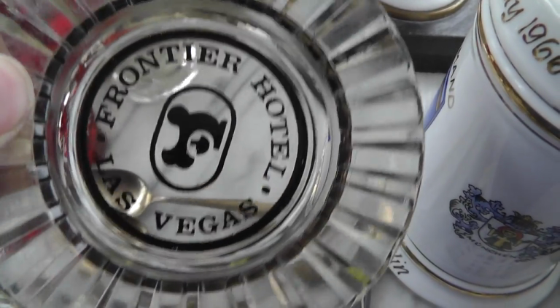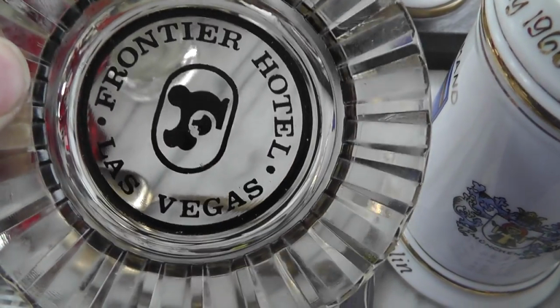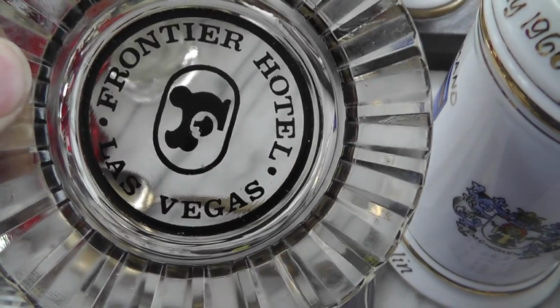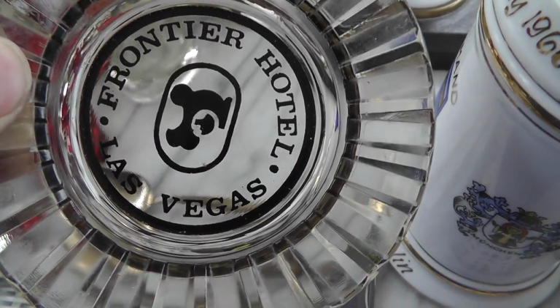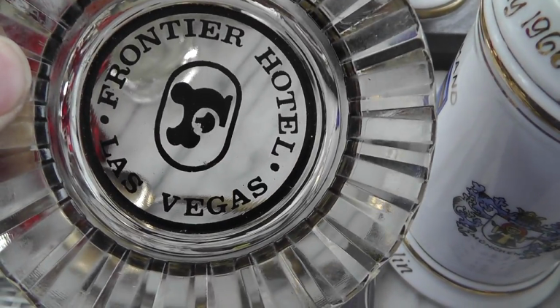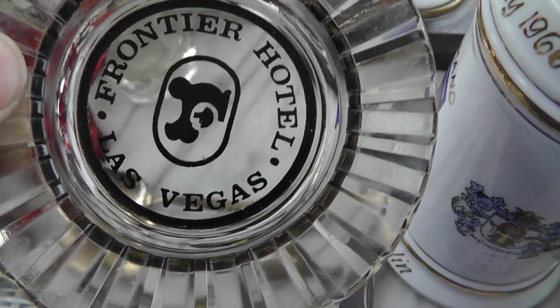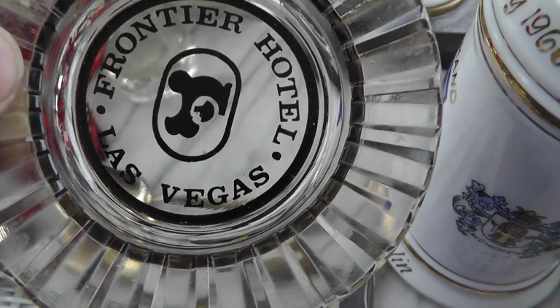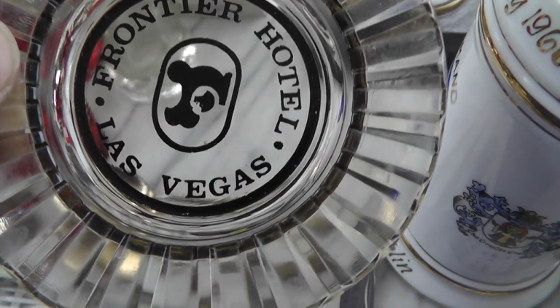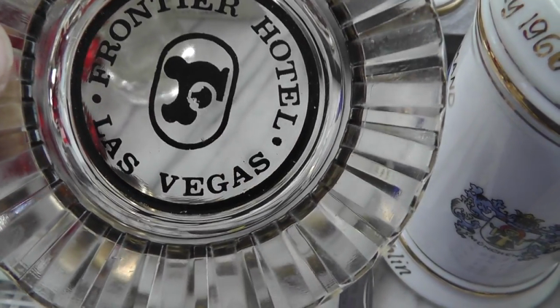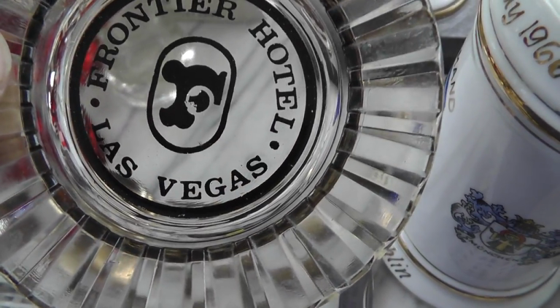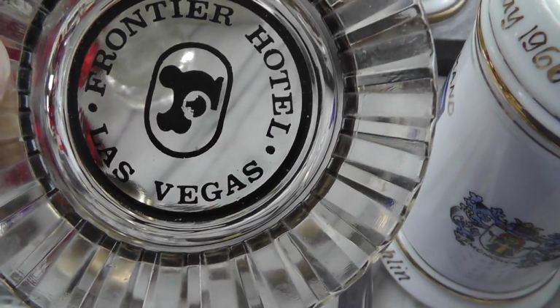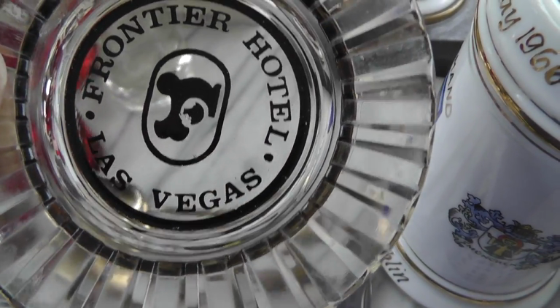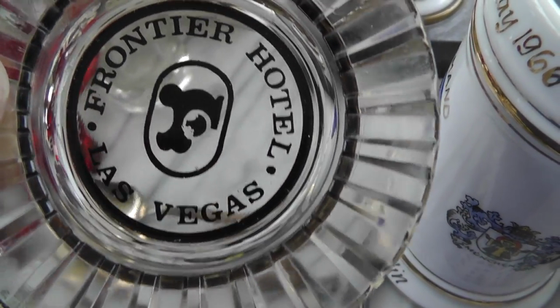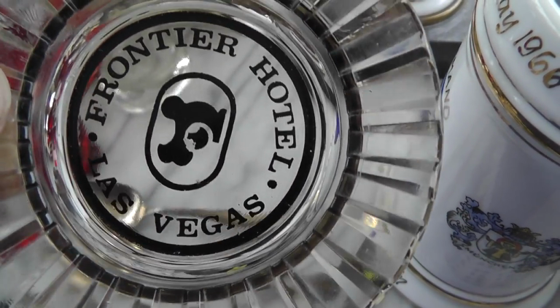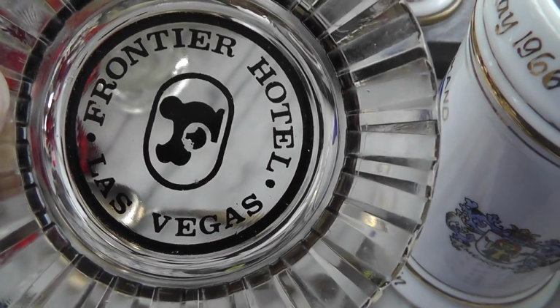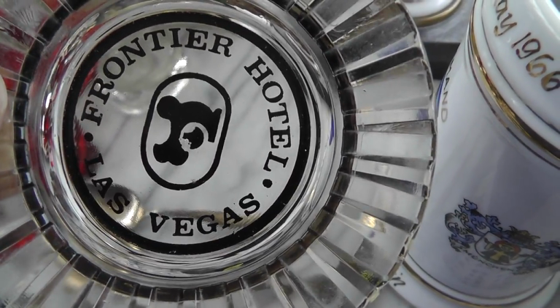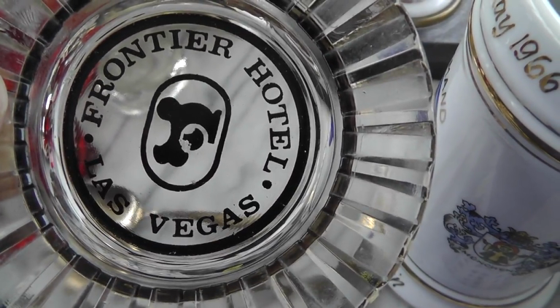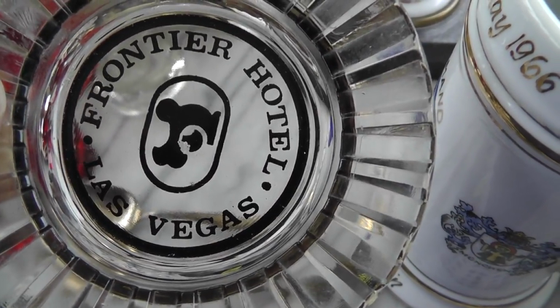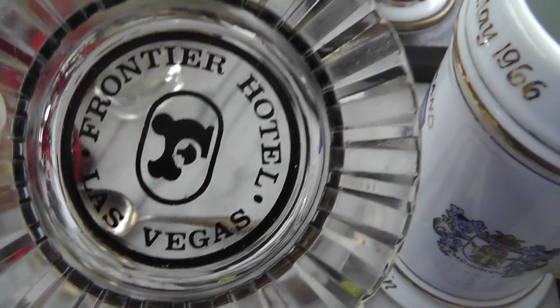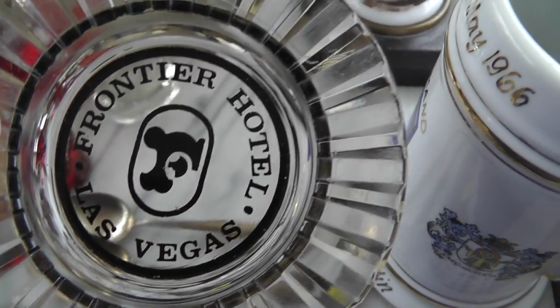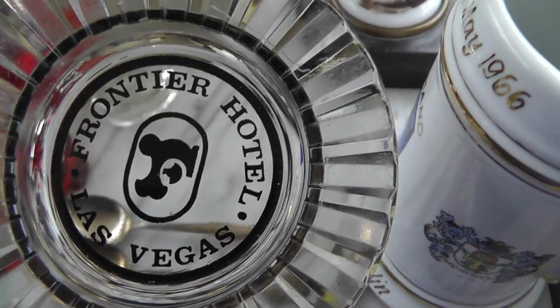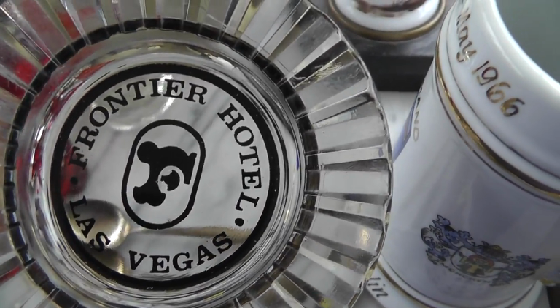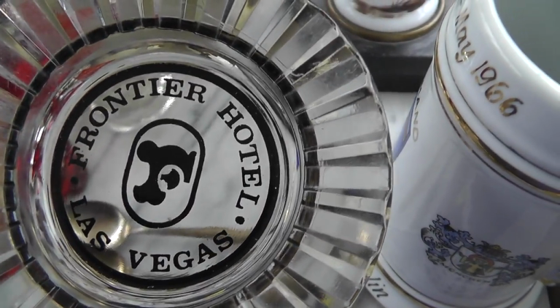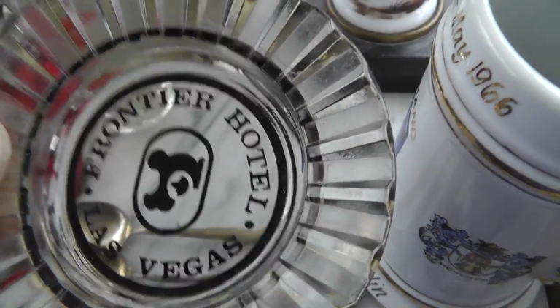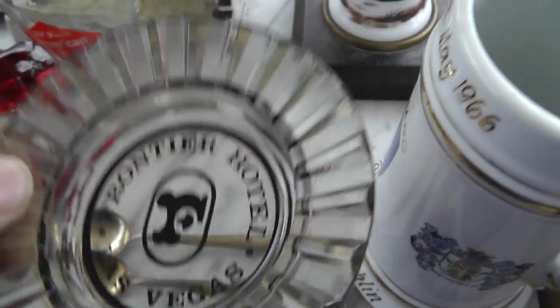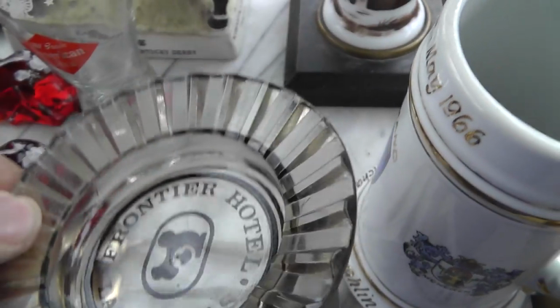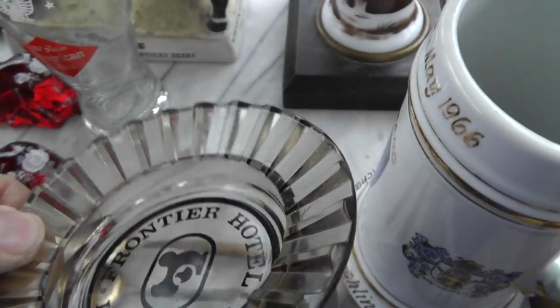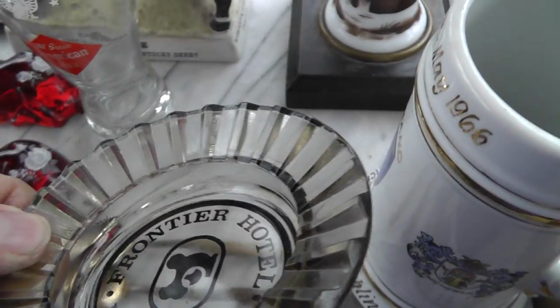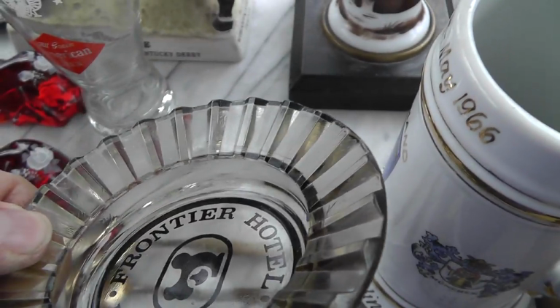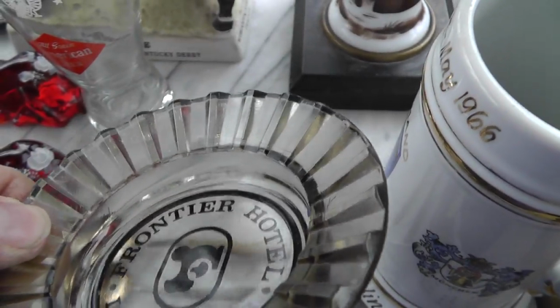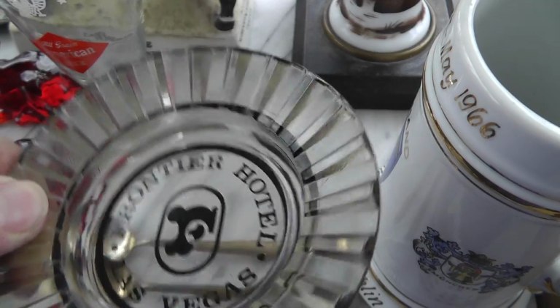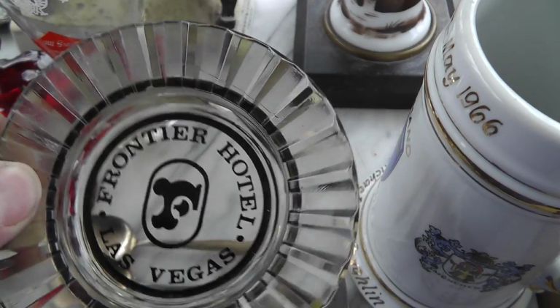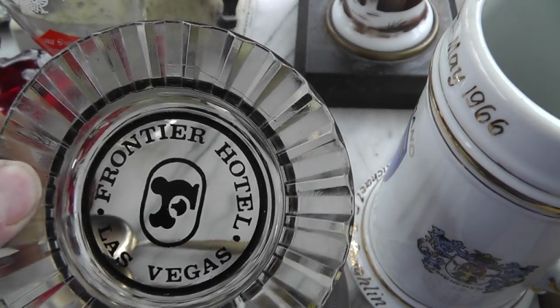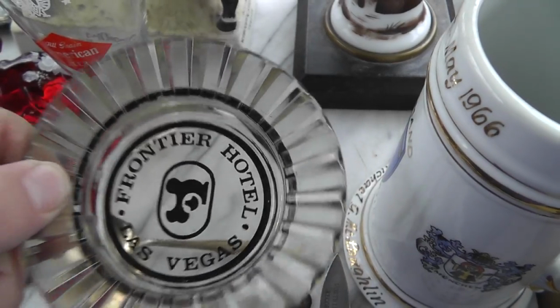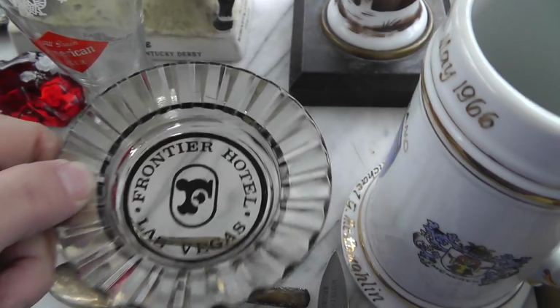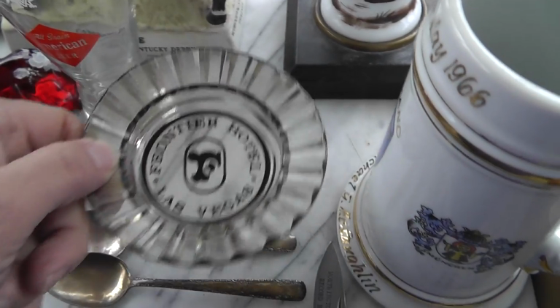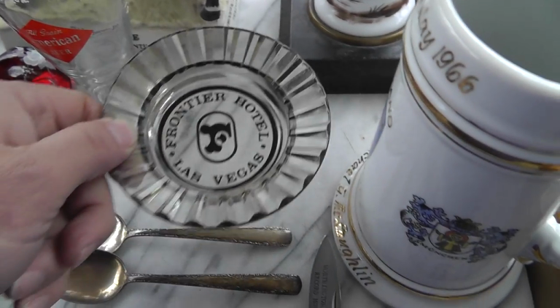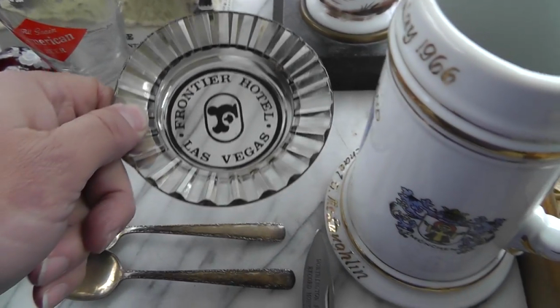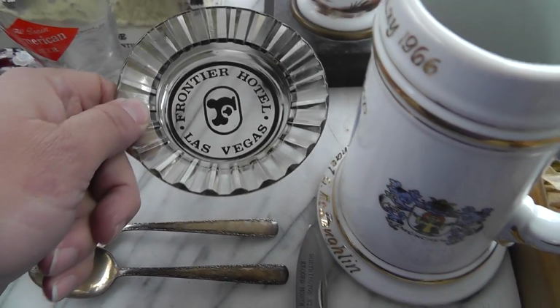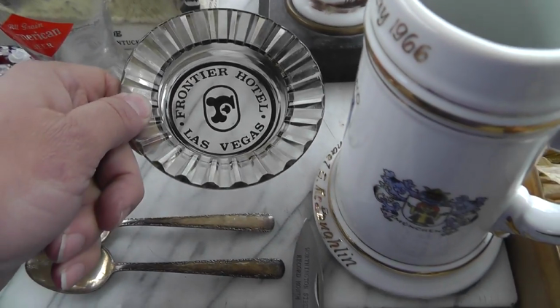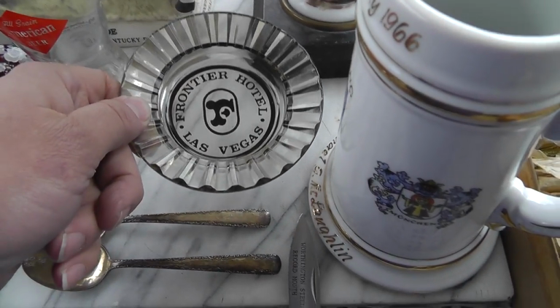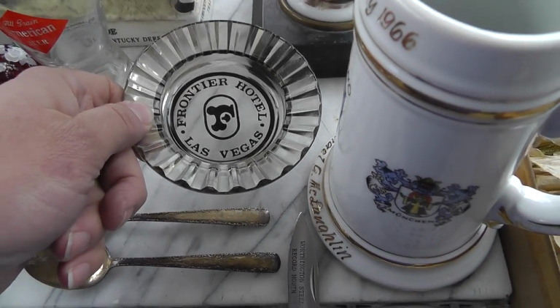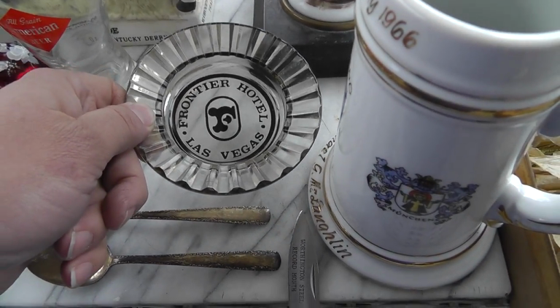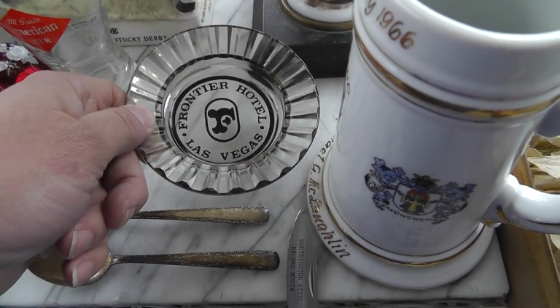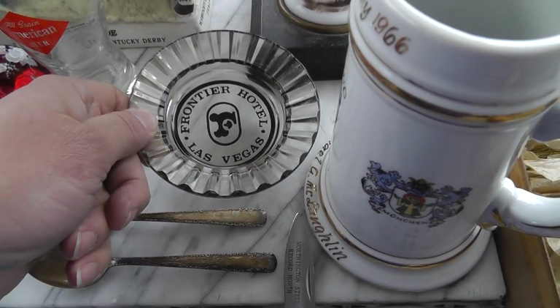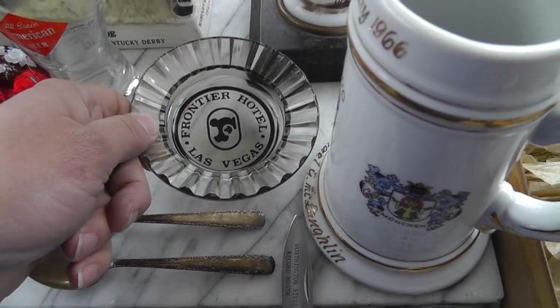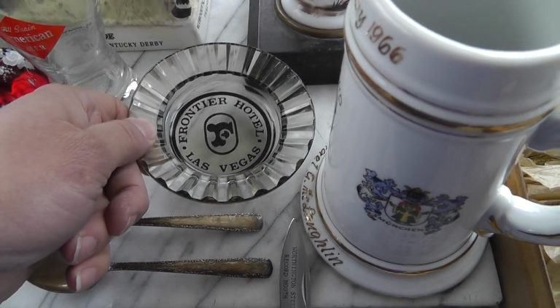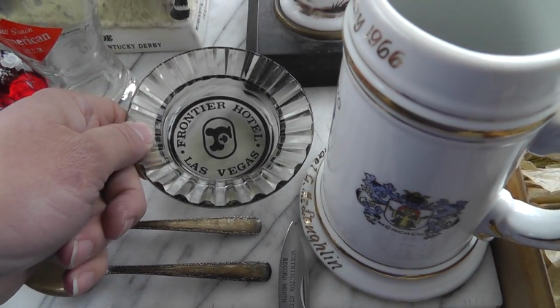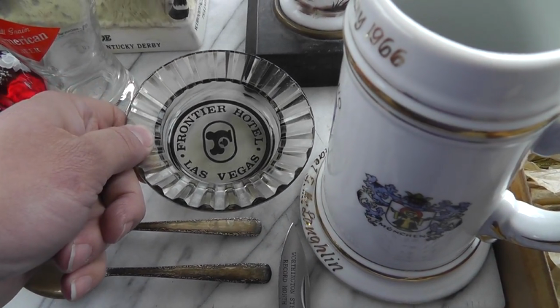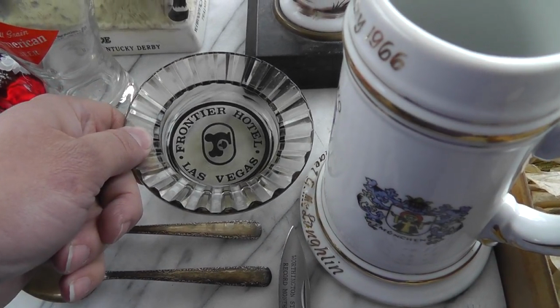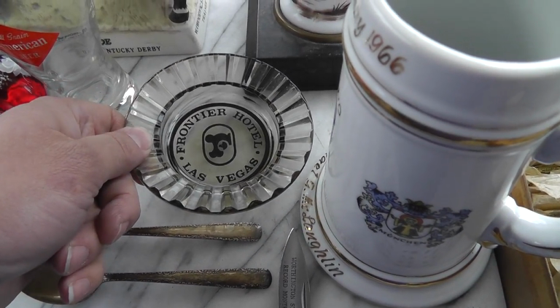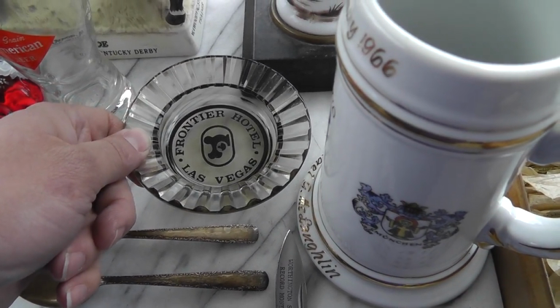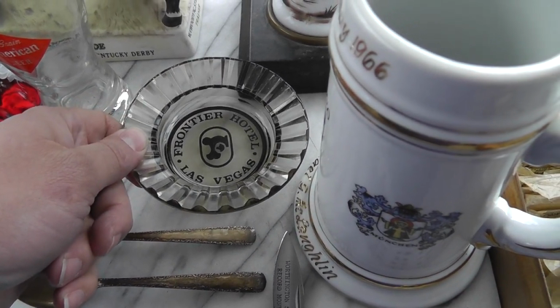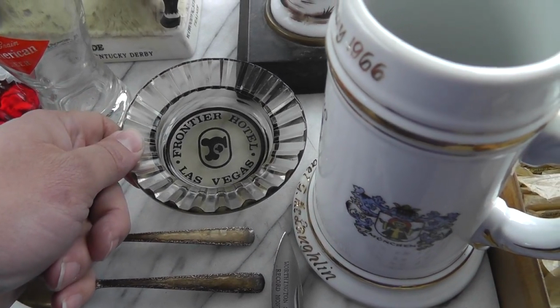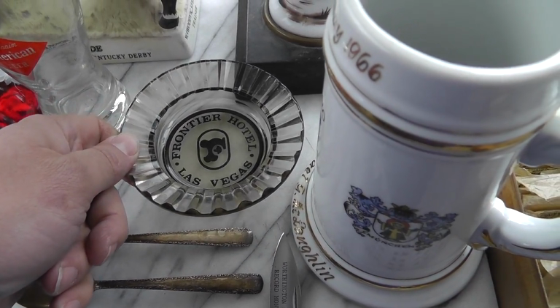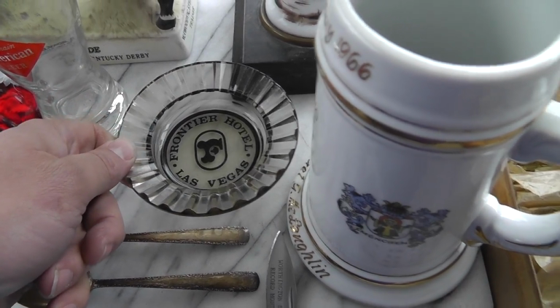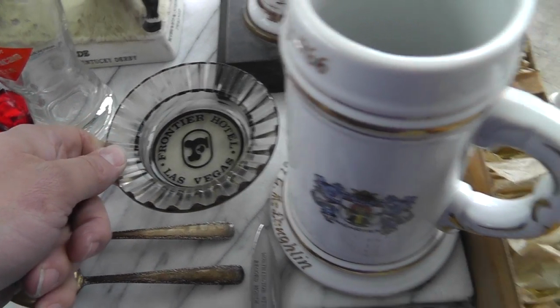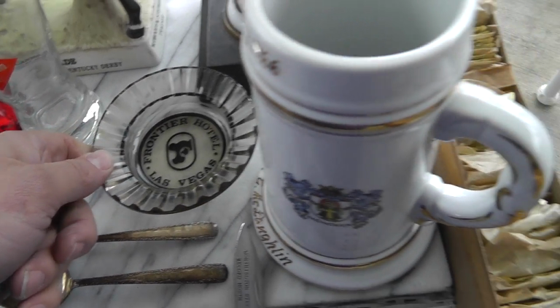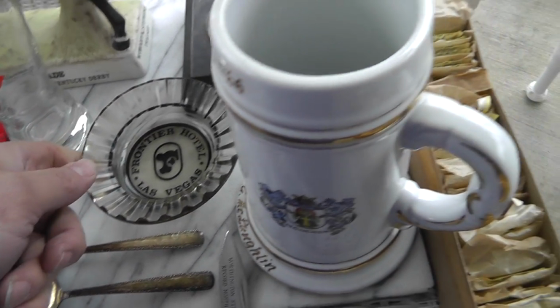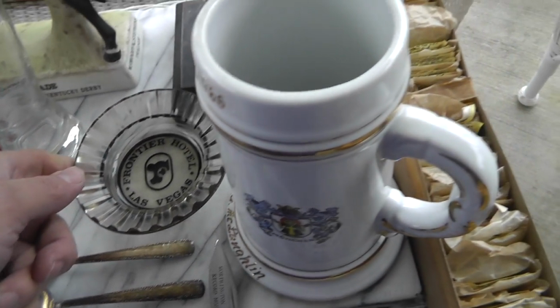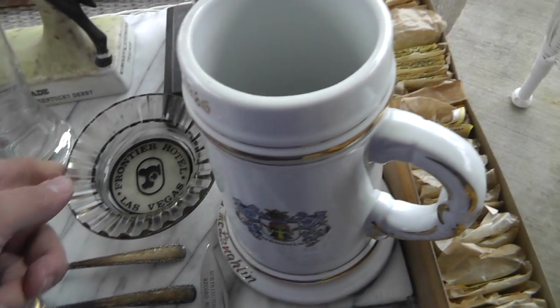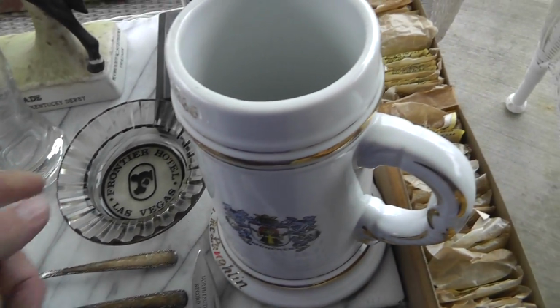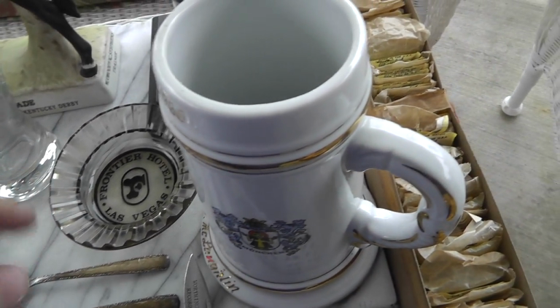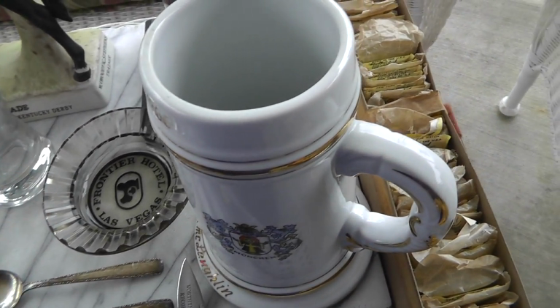Frontier Hotel ashtray — I don't think that's around anymore. Good little Vegas collectible there.